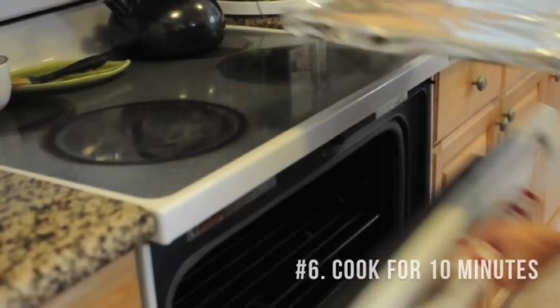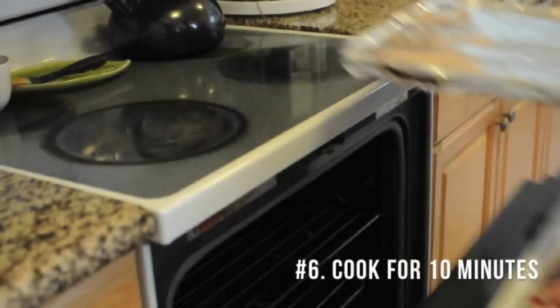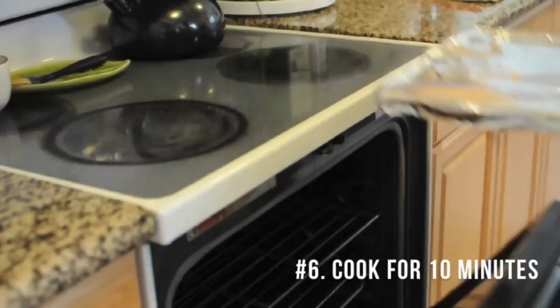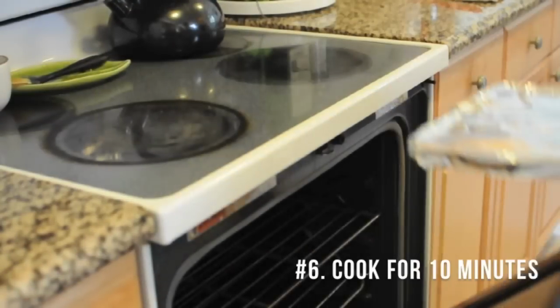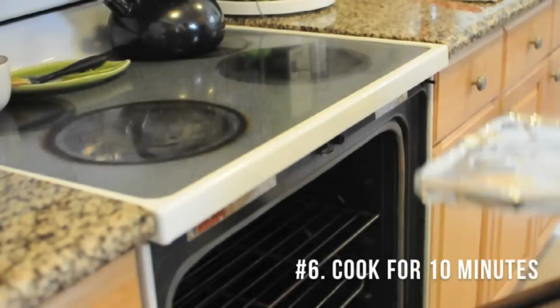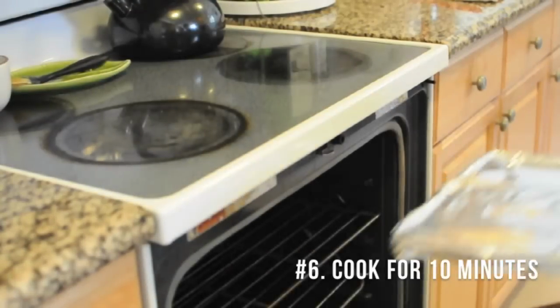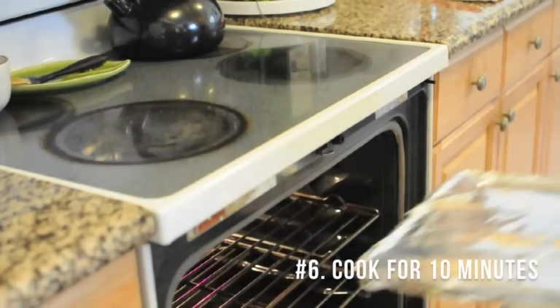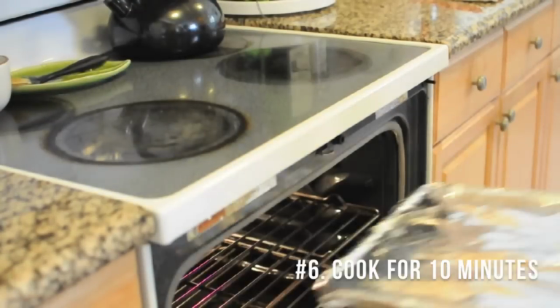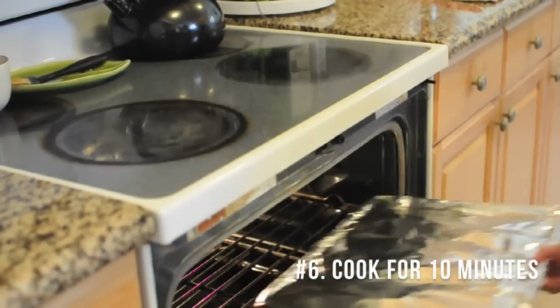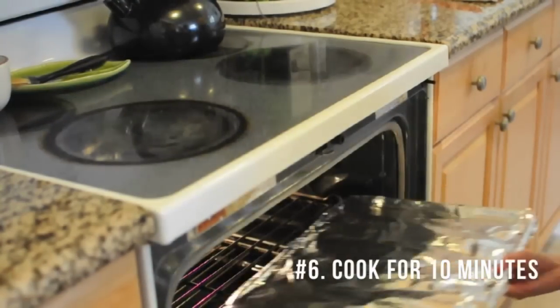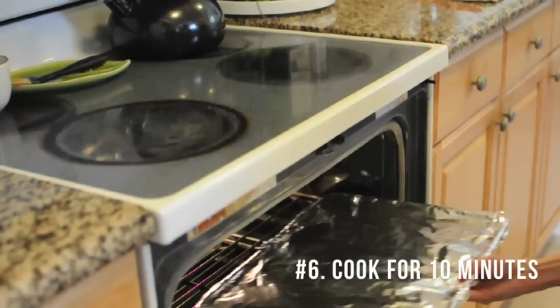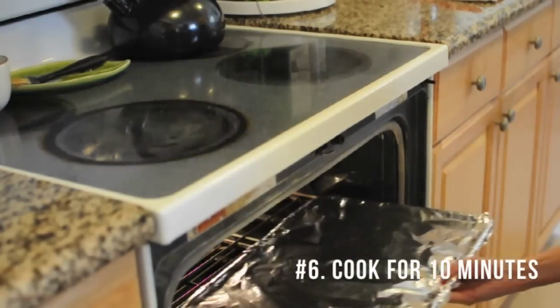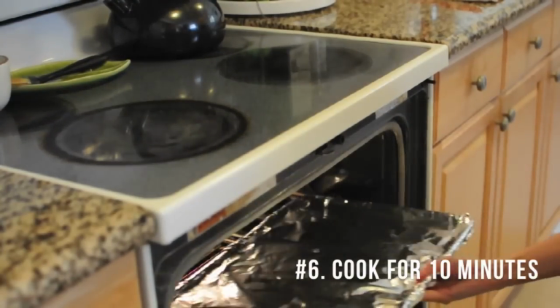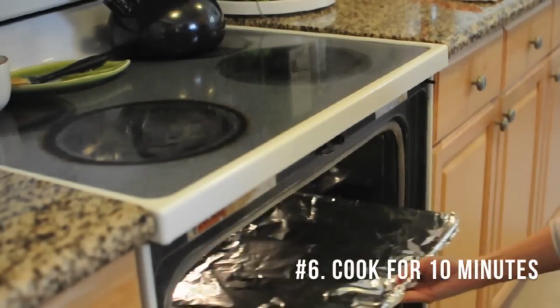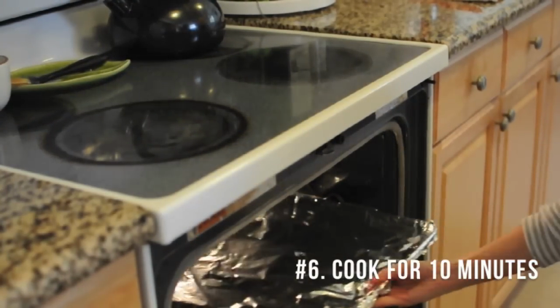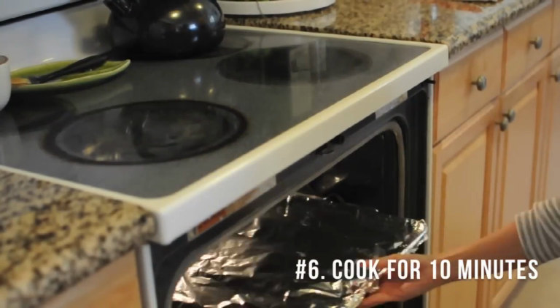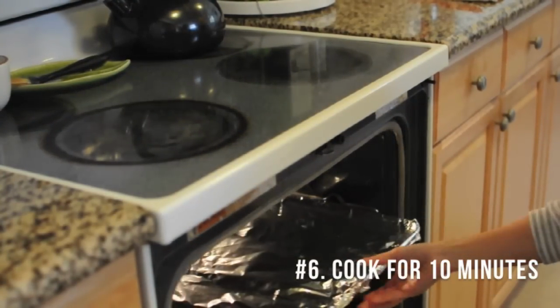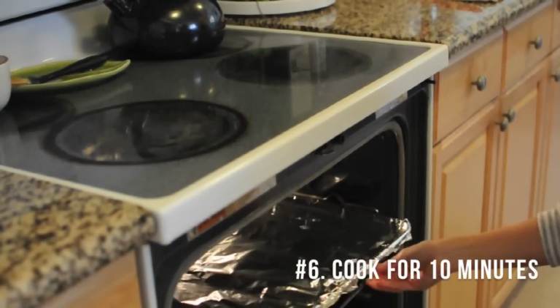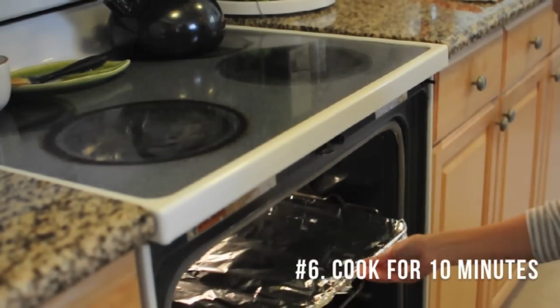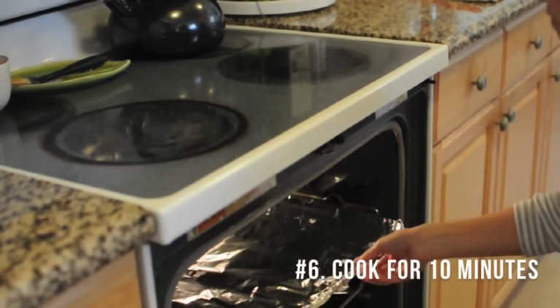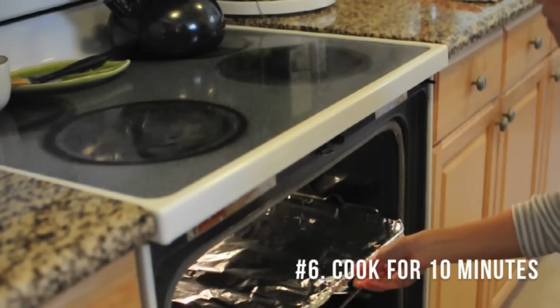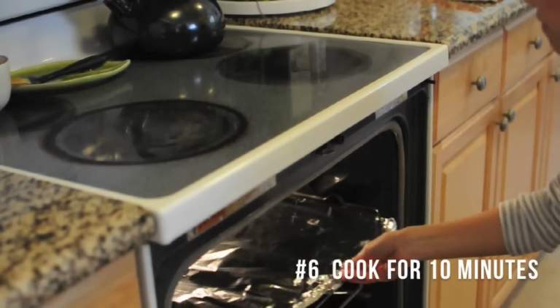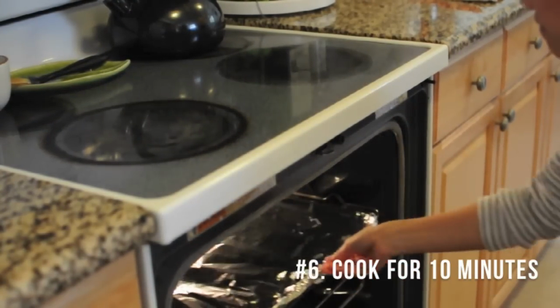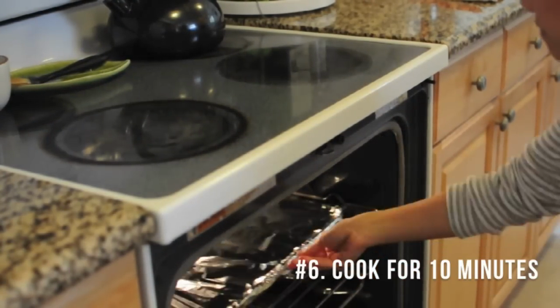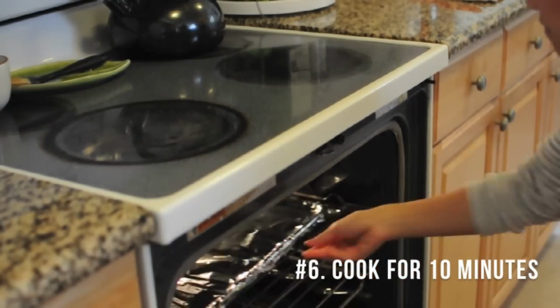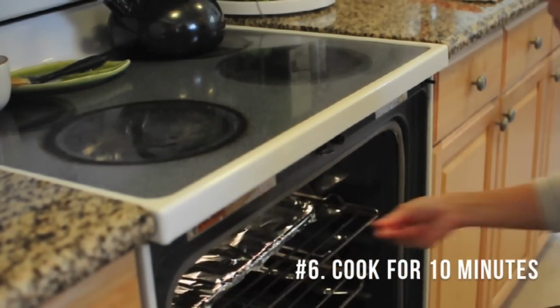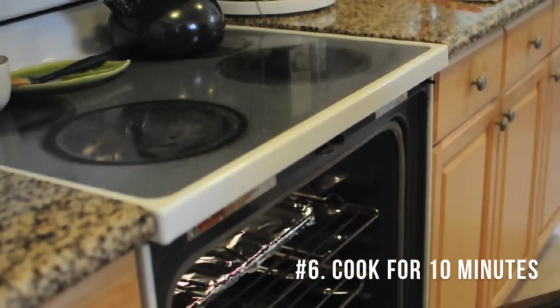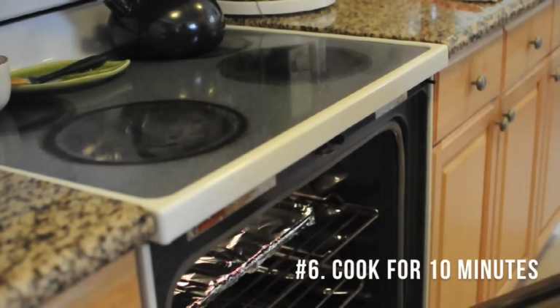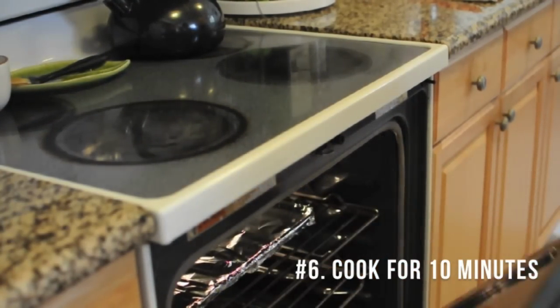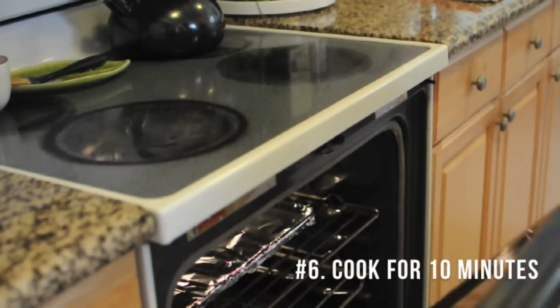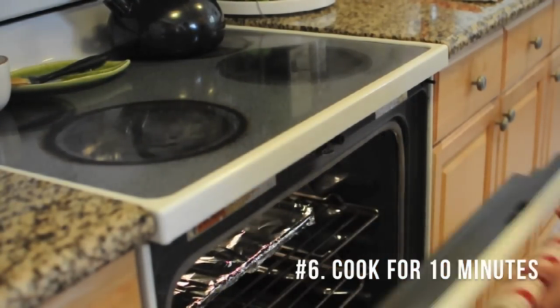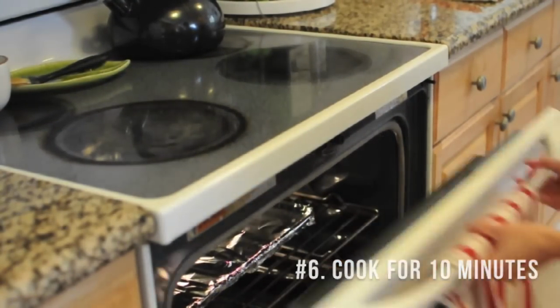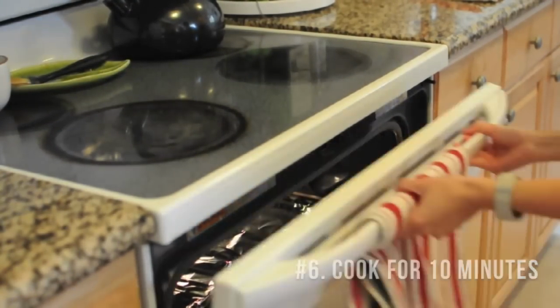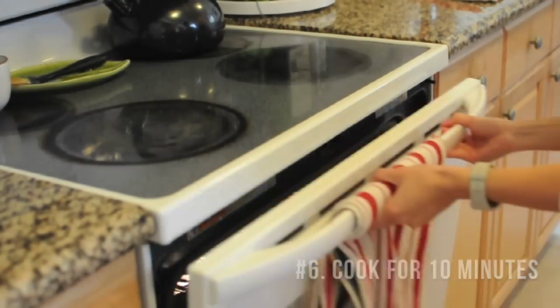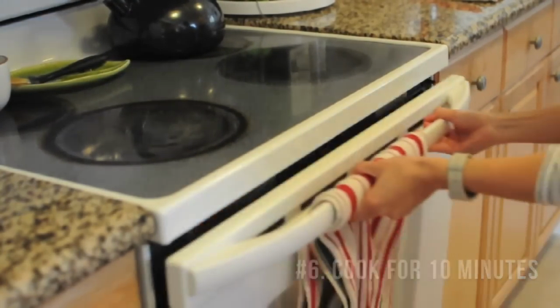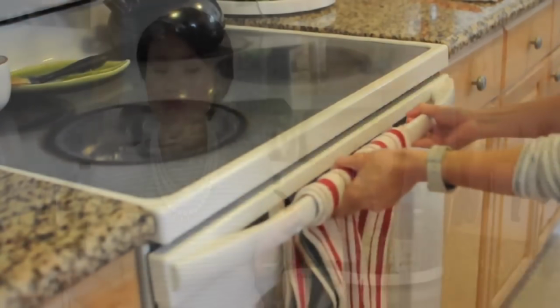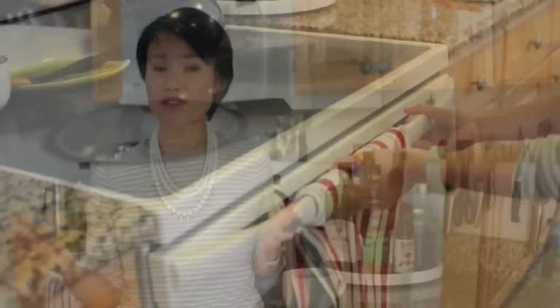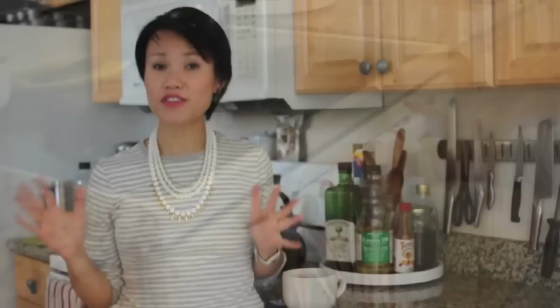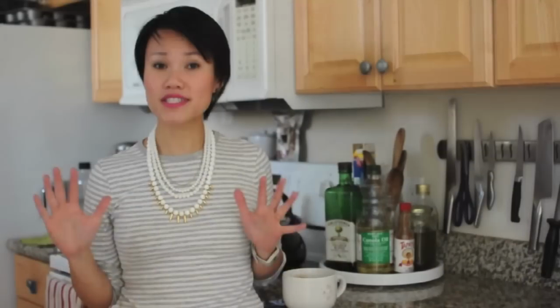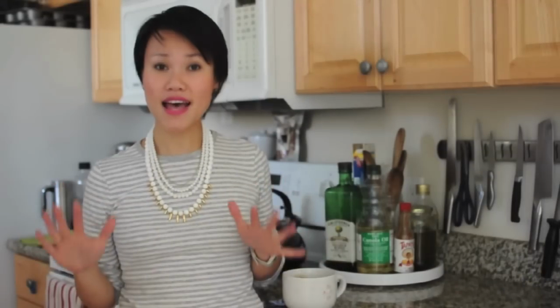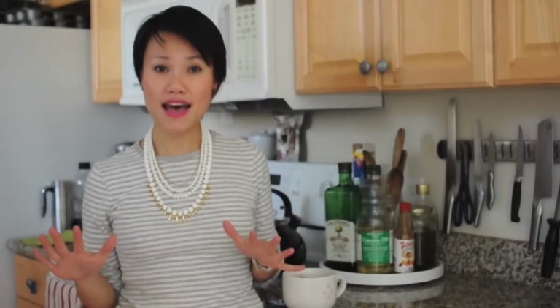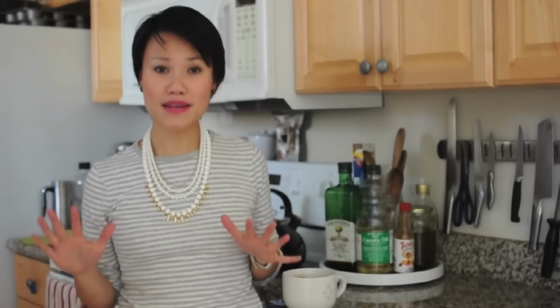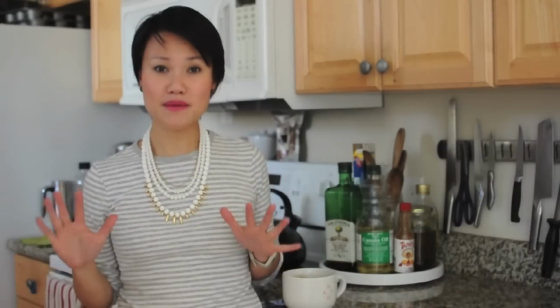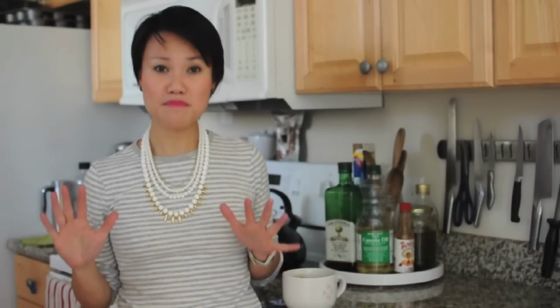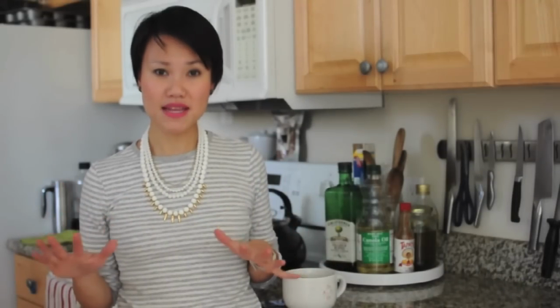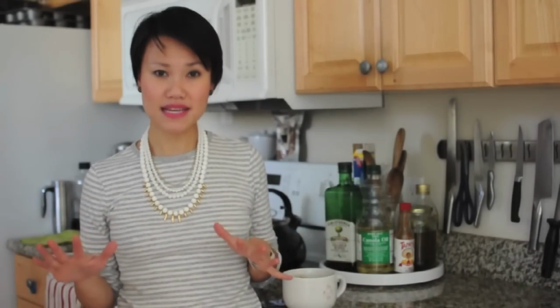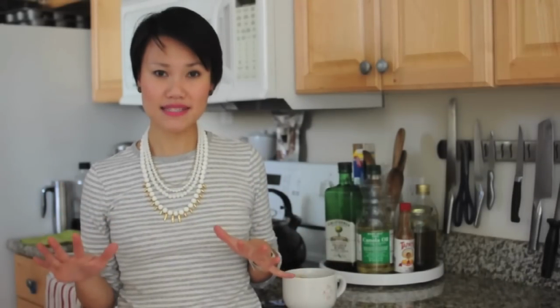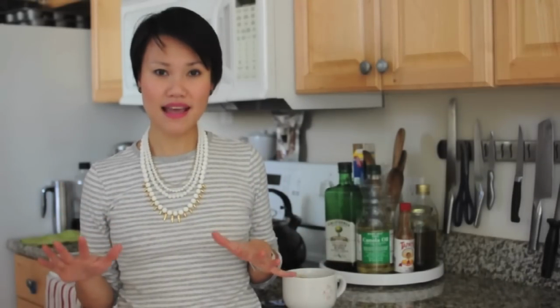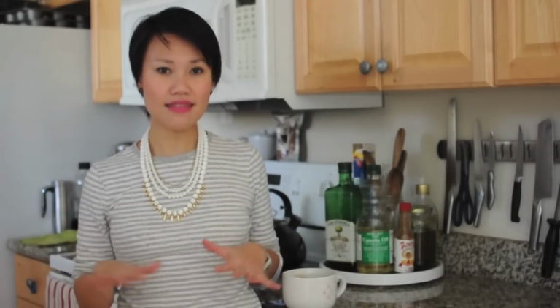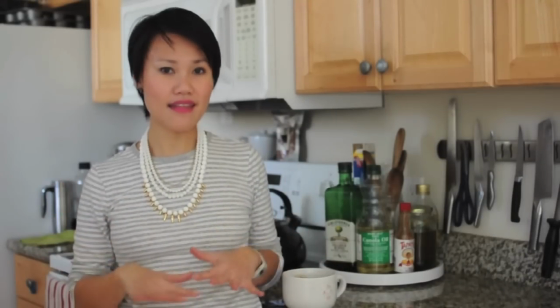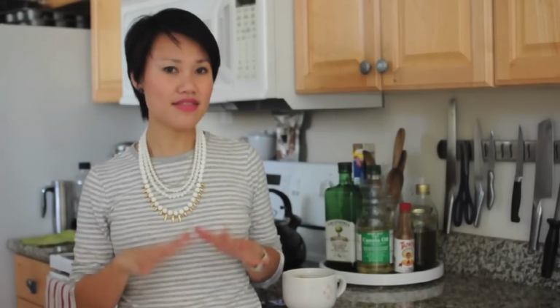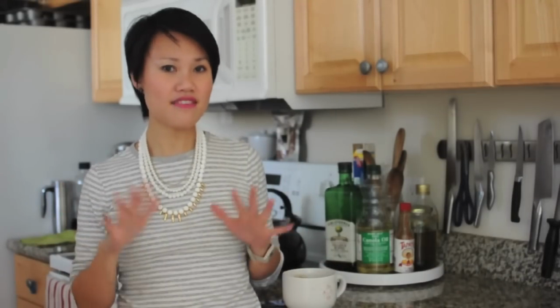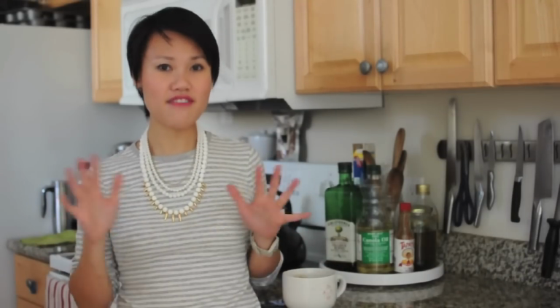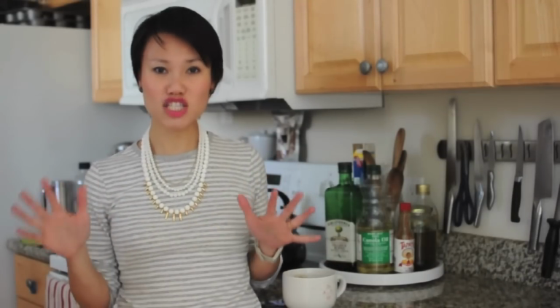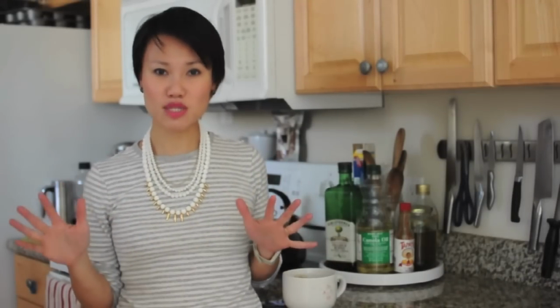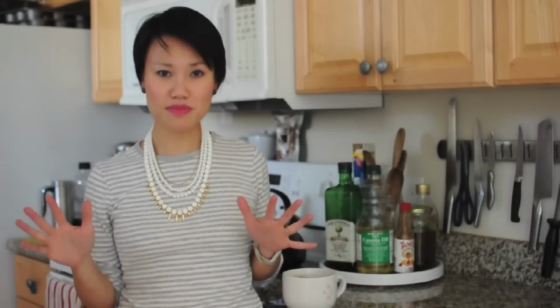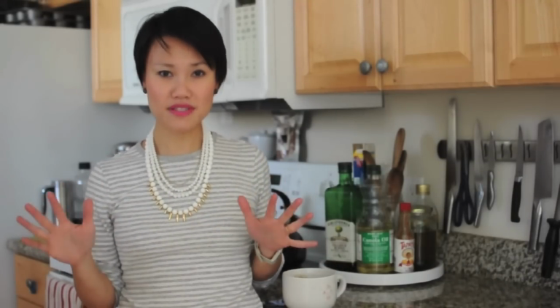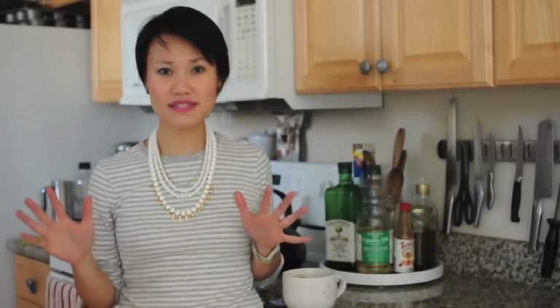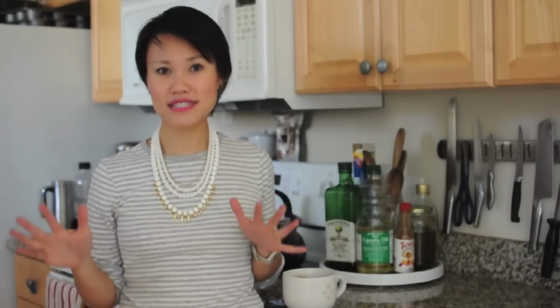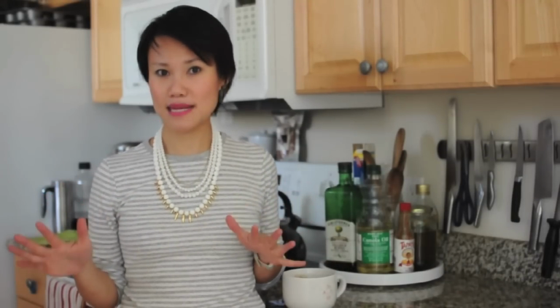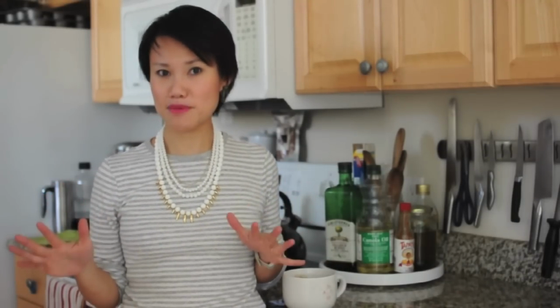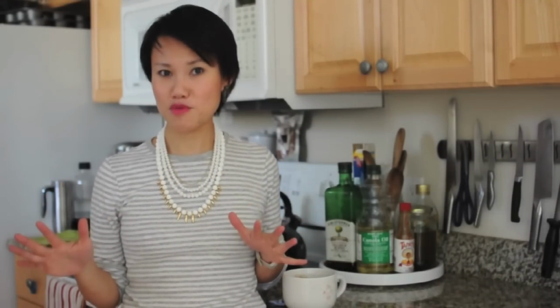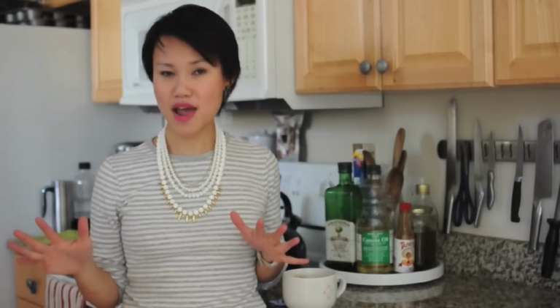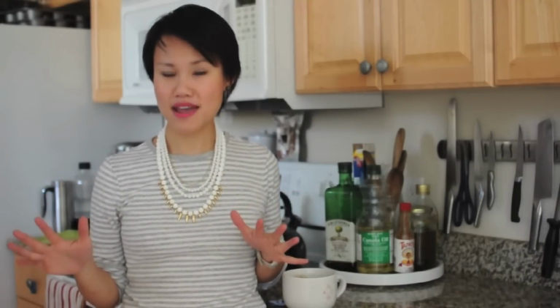Then we're going to put our covered vegetables into the oven and set a timer for 10 minutes and let the vegetables steam away.